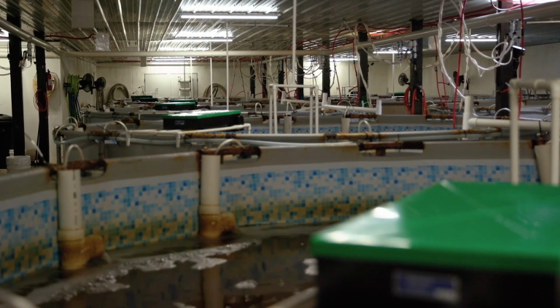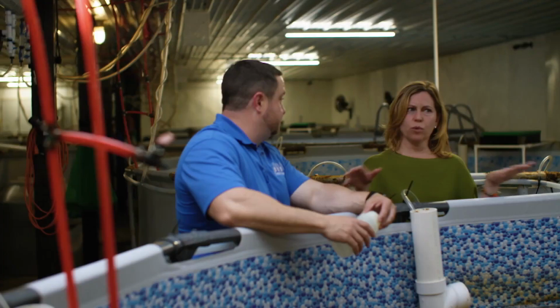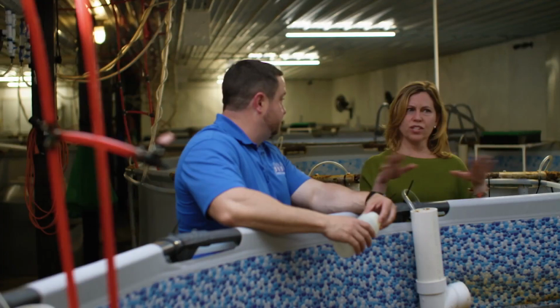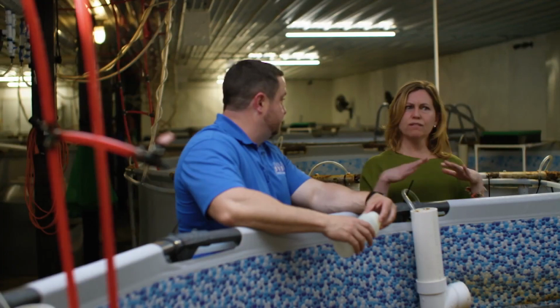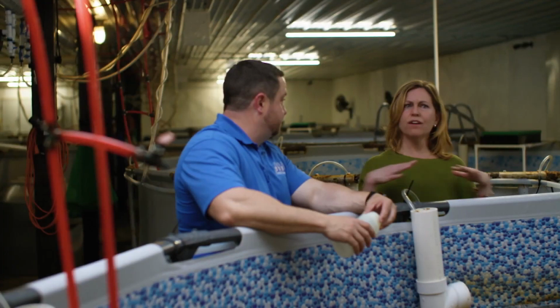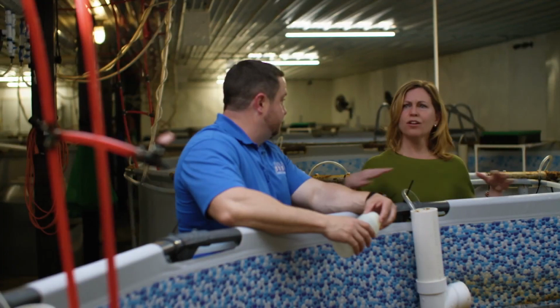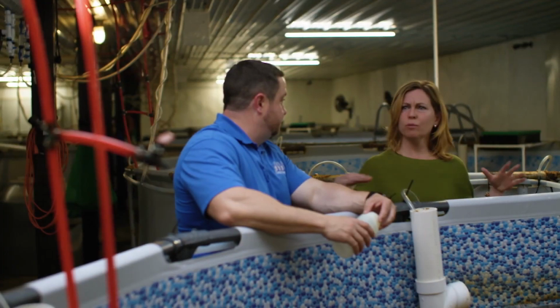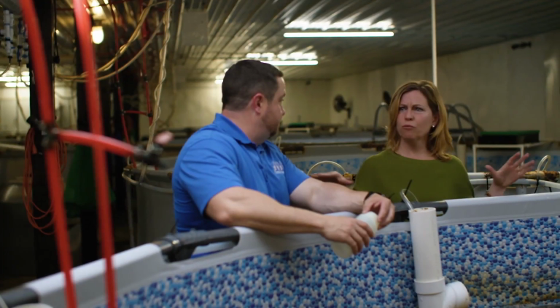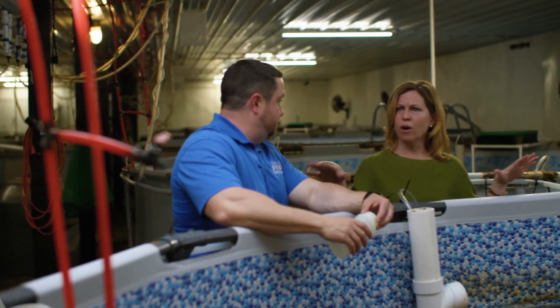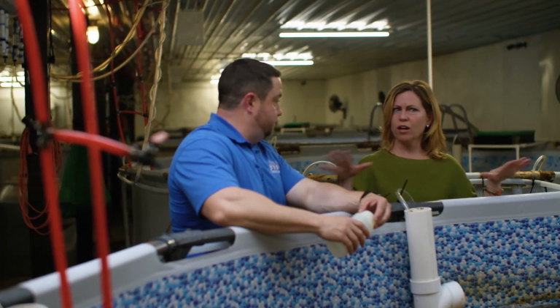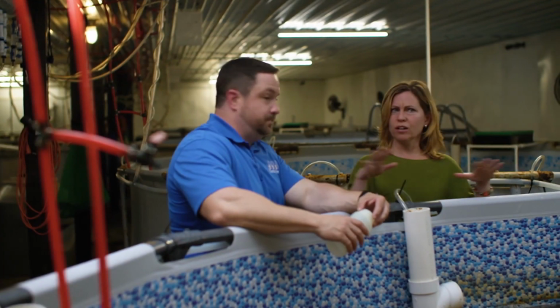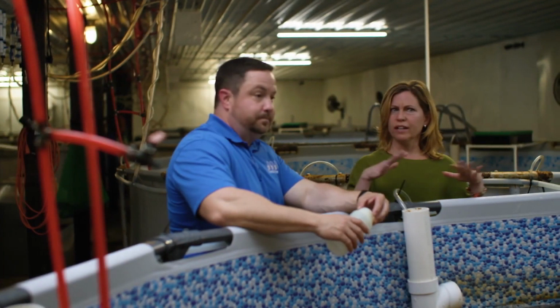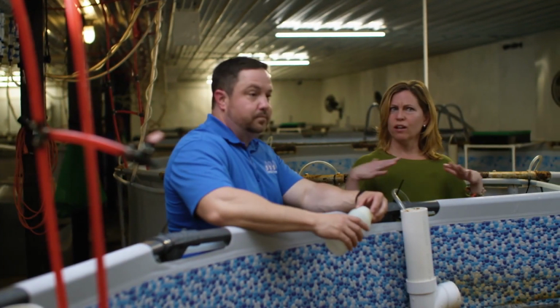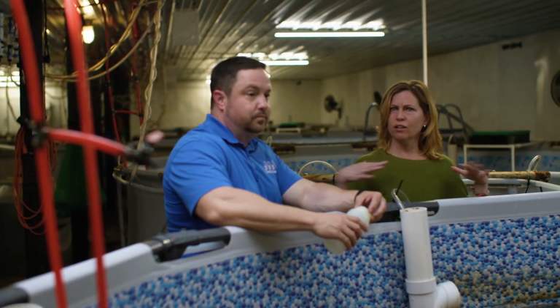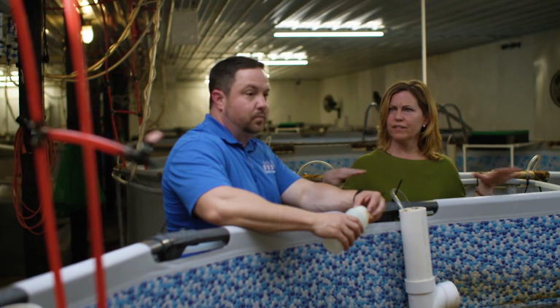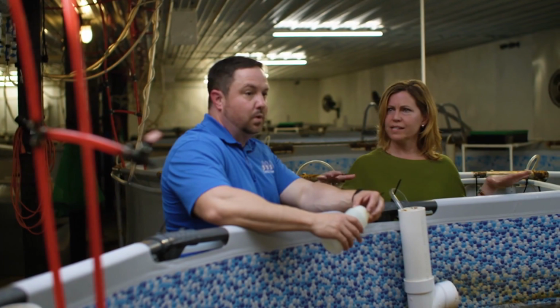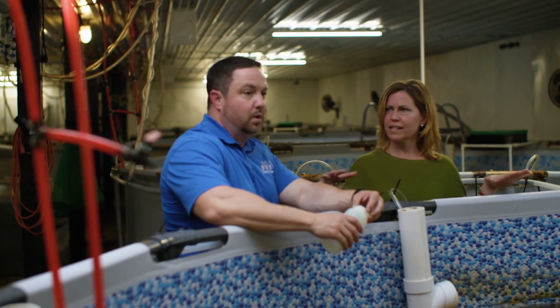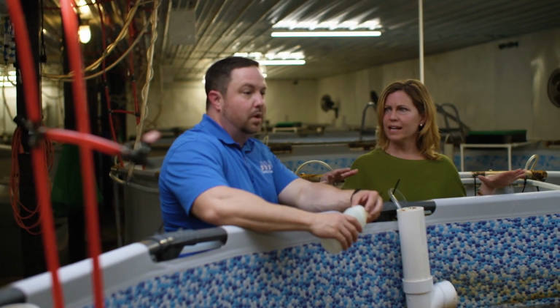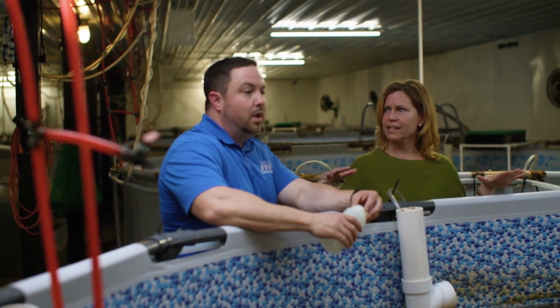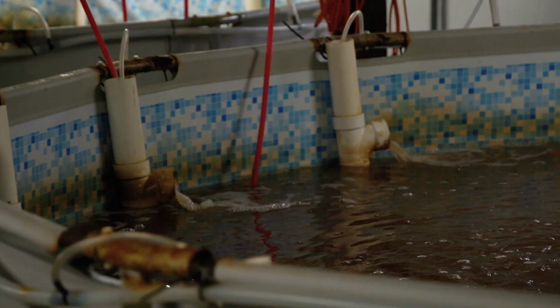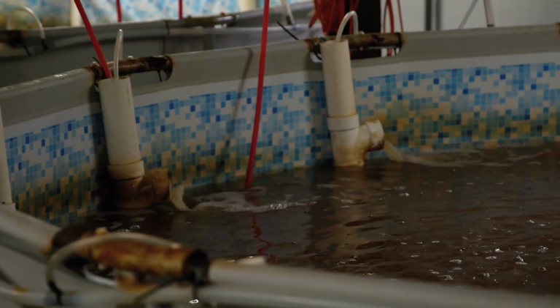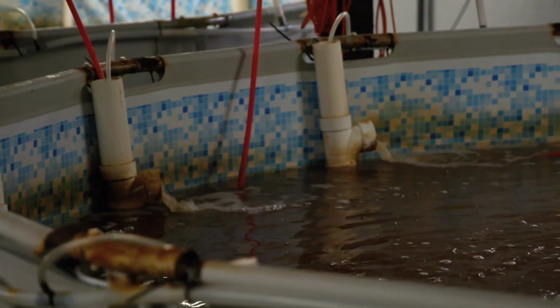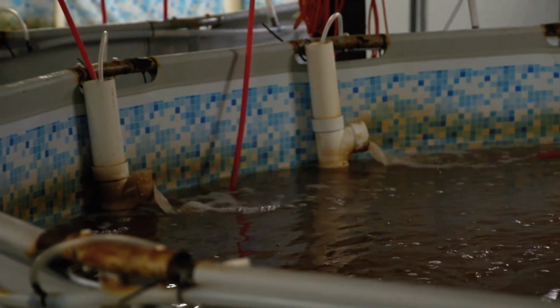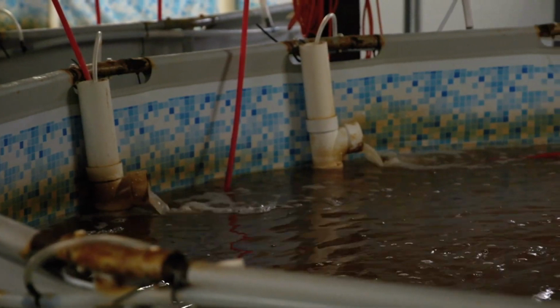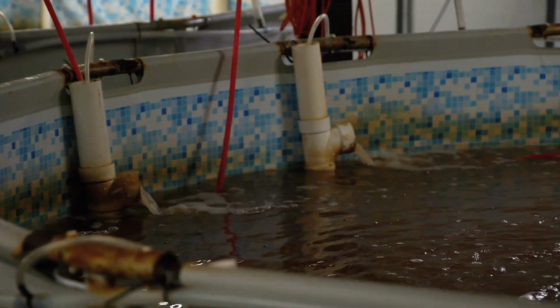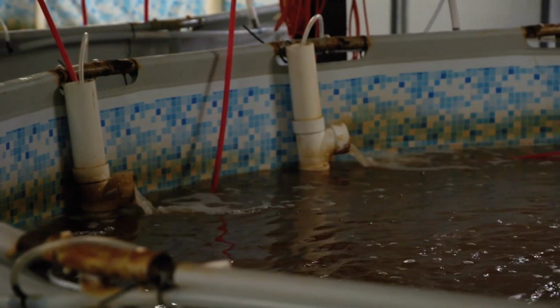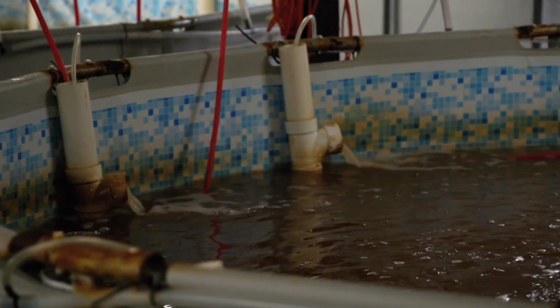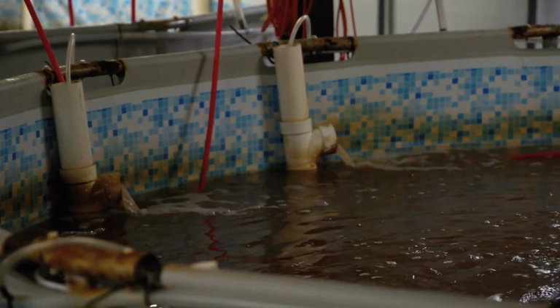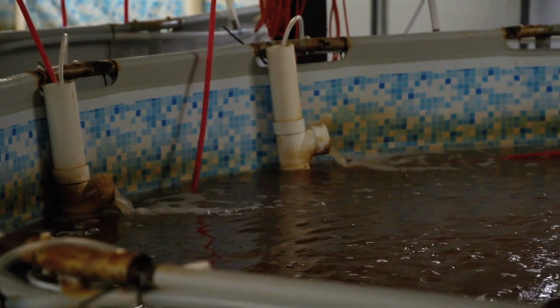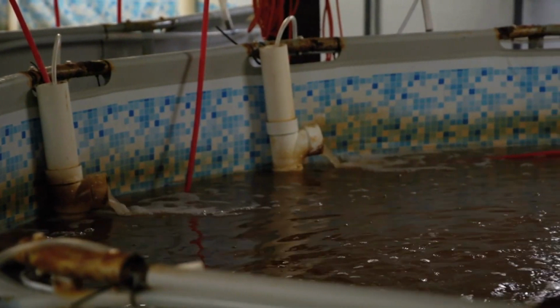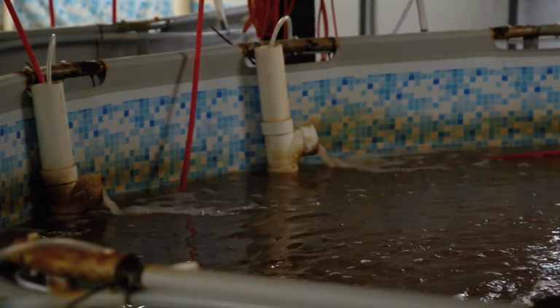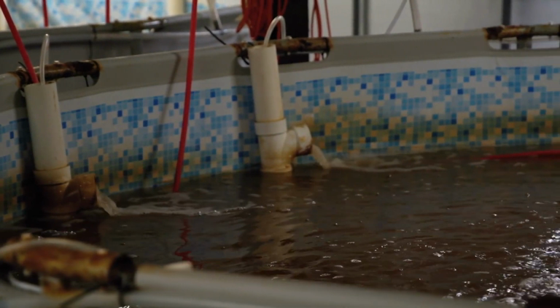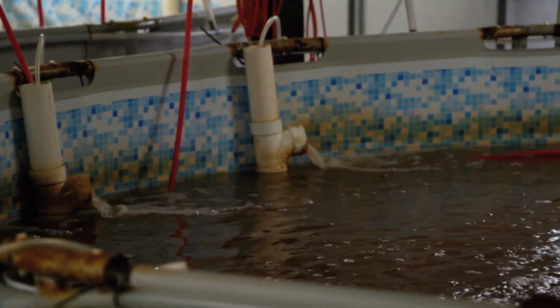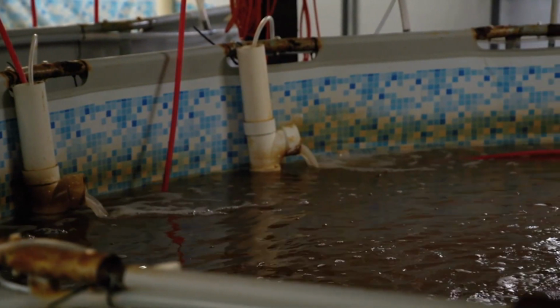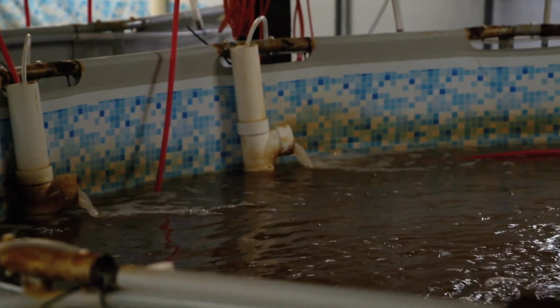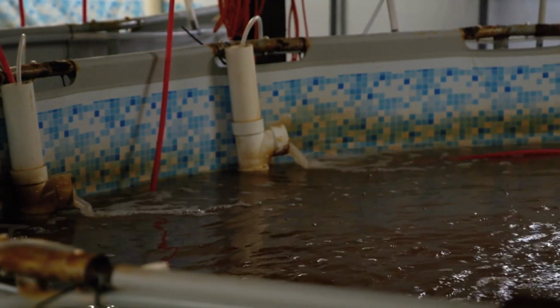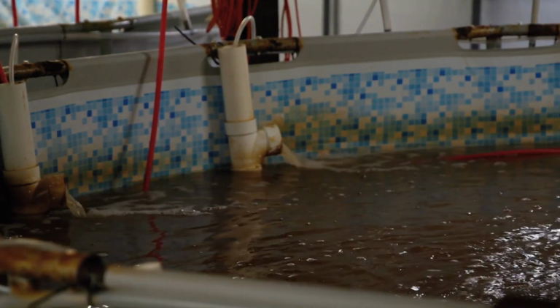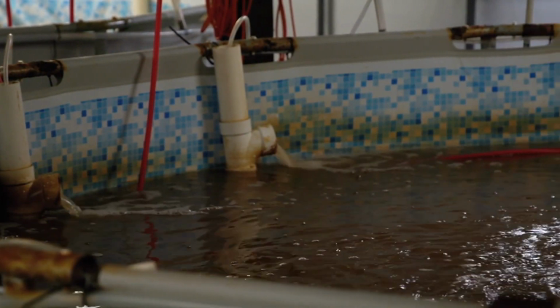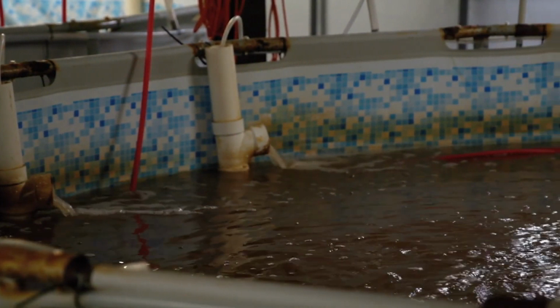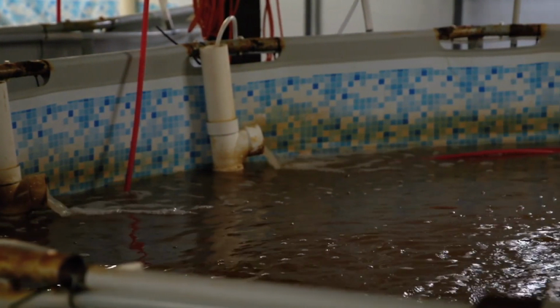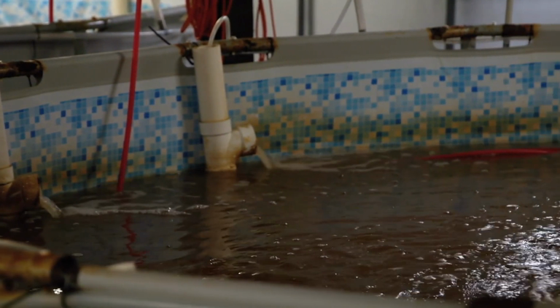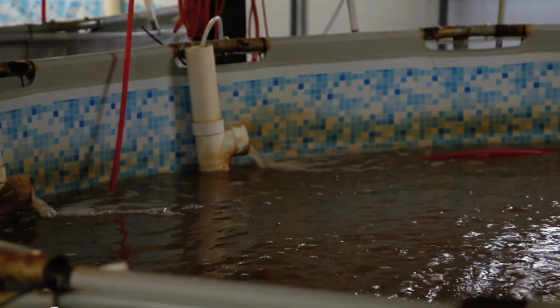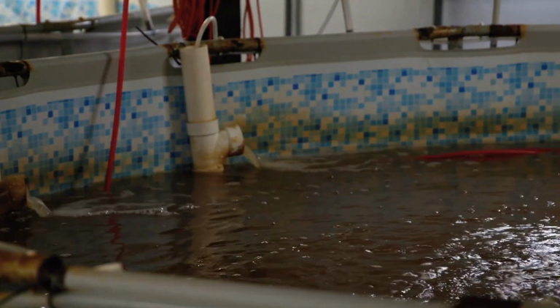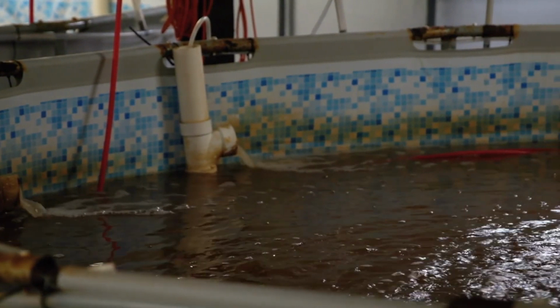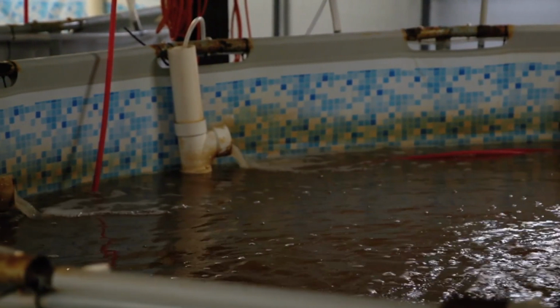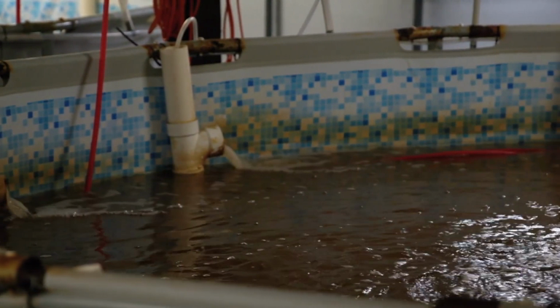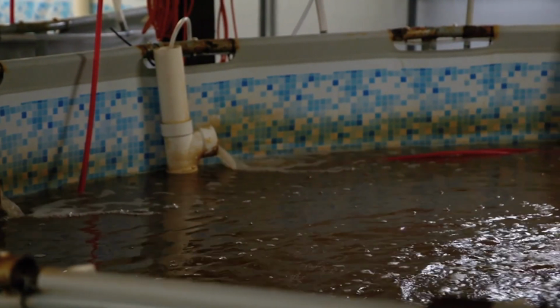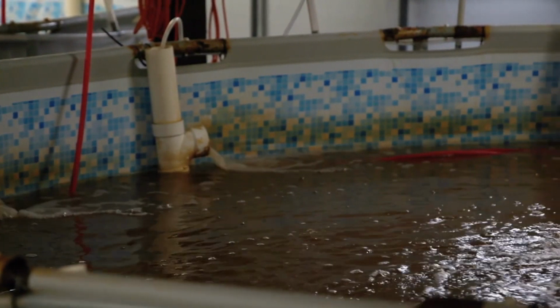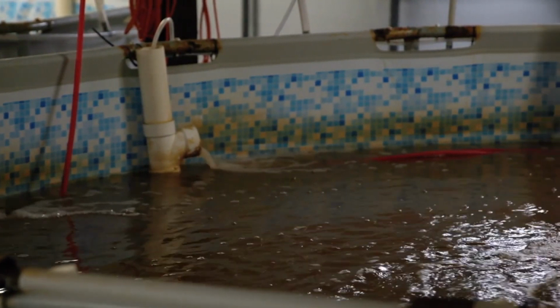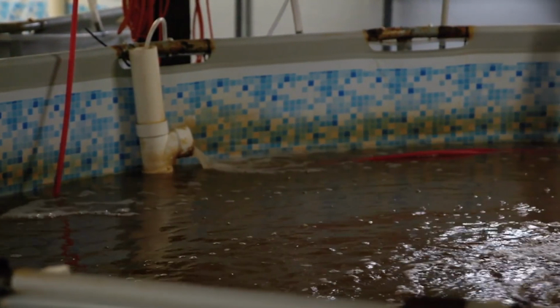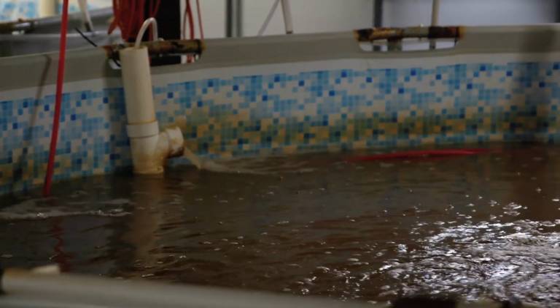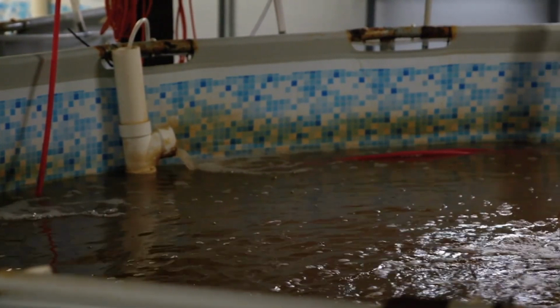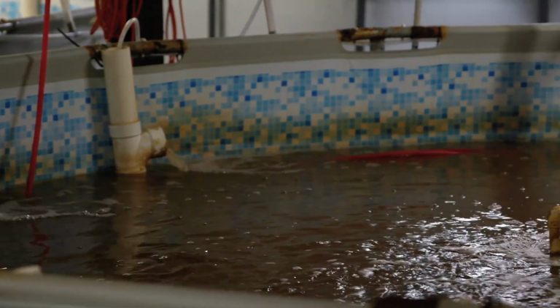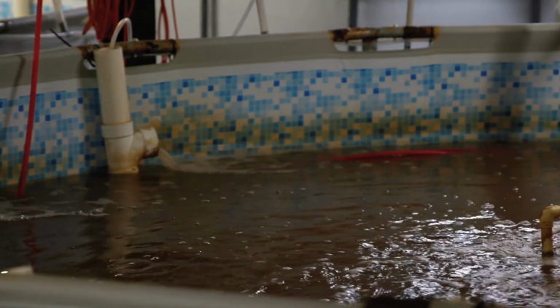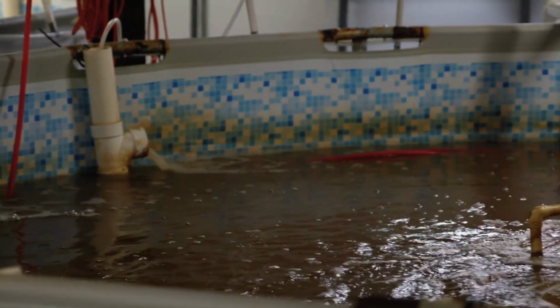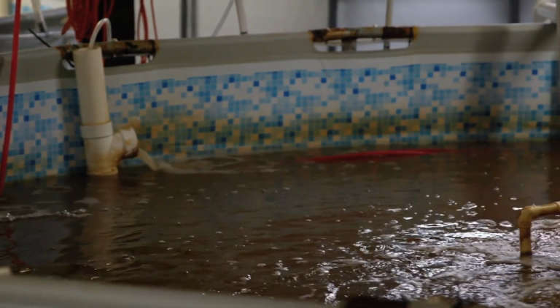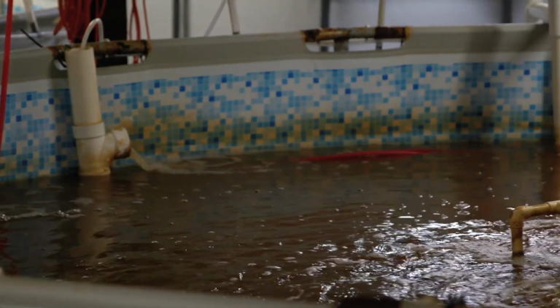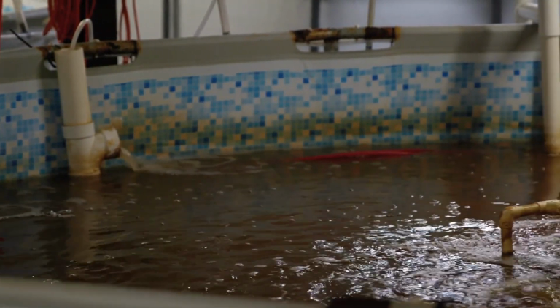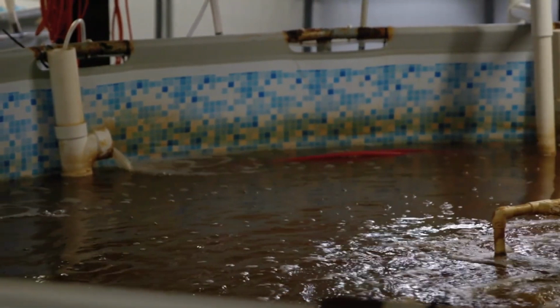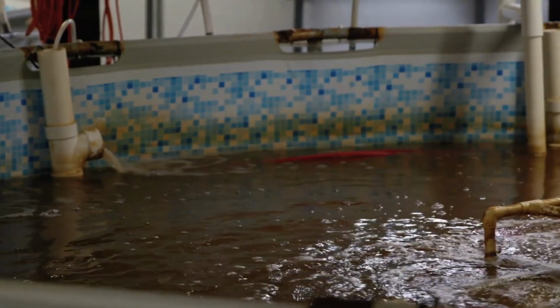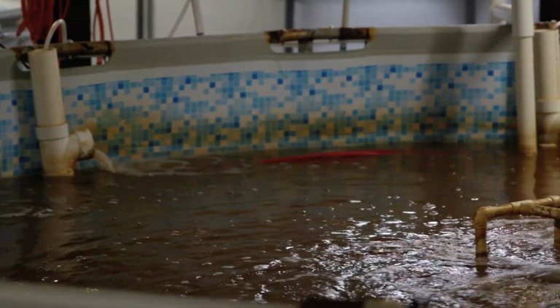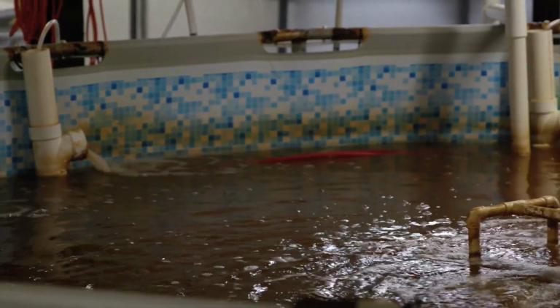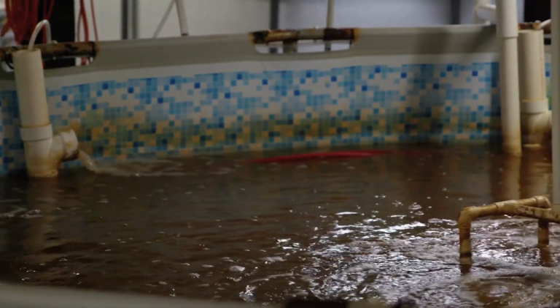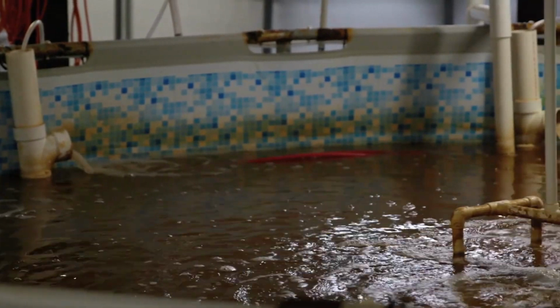What's the volume of water in all of these tanks? Each one of them has about 2,500 gallons of water in it. So there's a little bit of water in here.